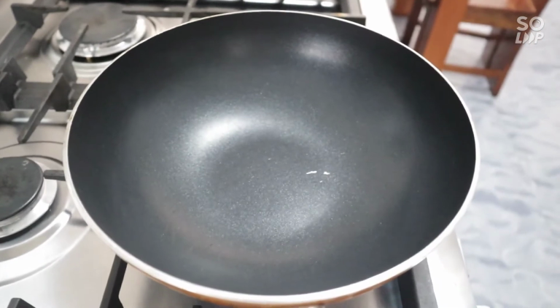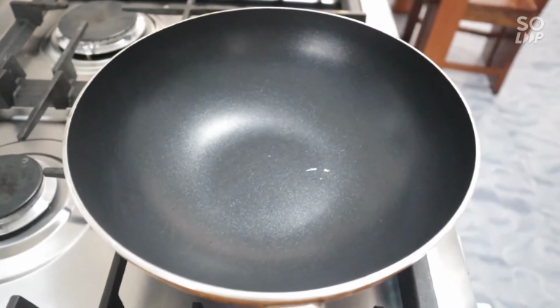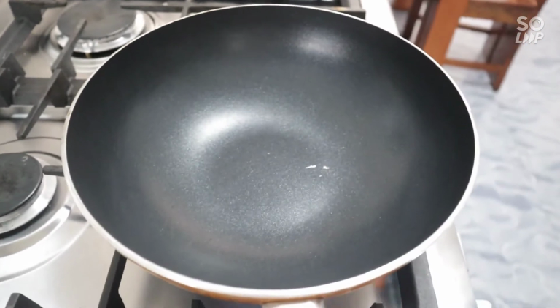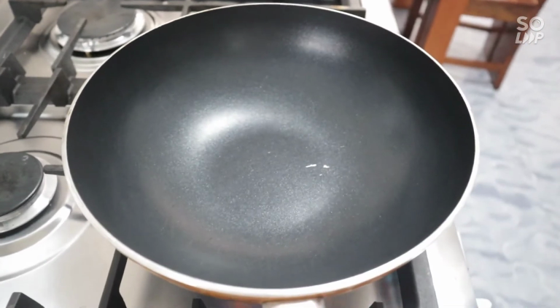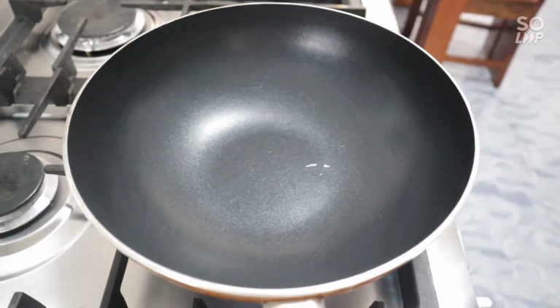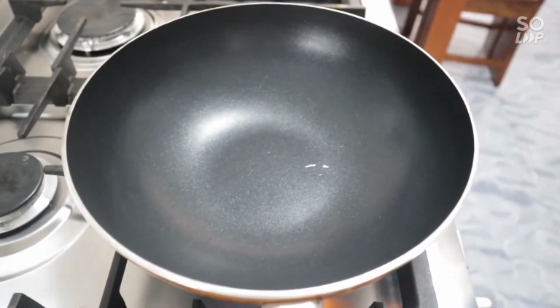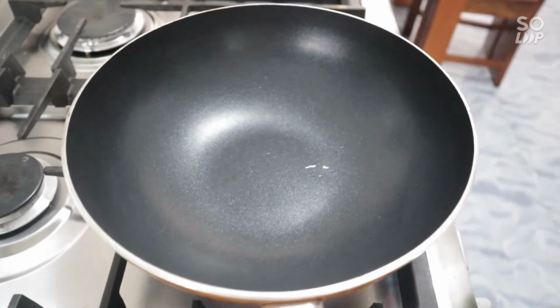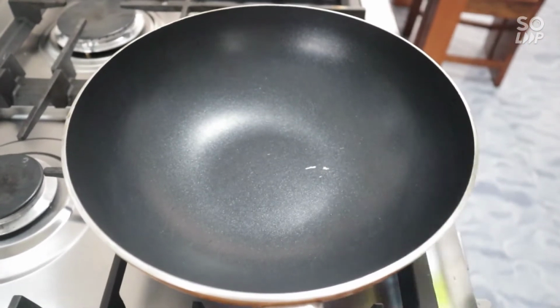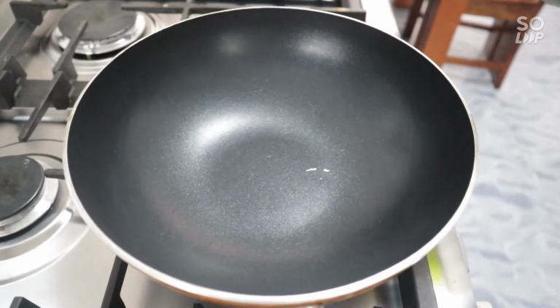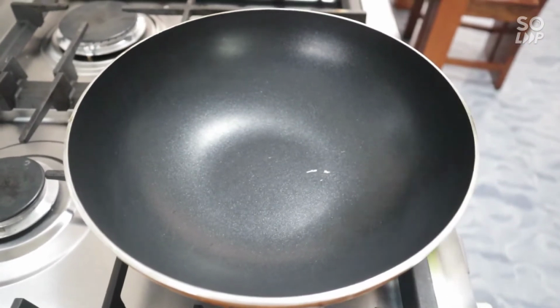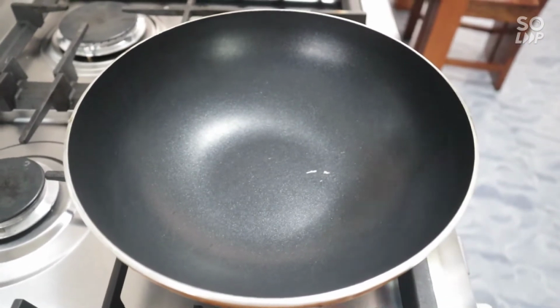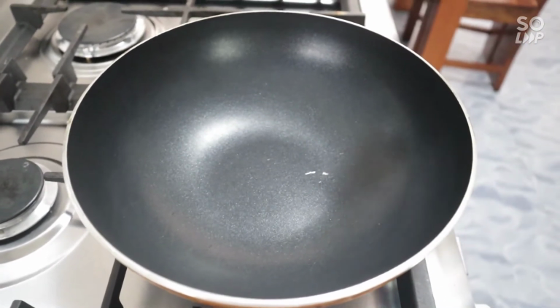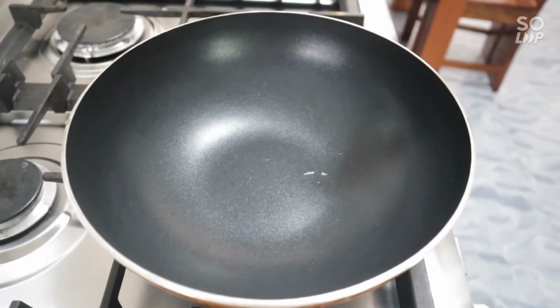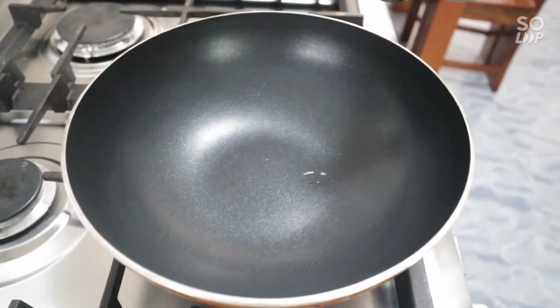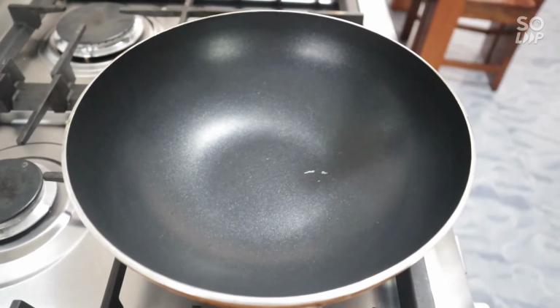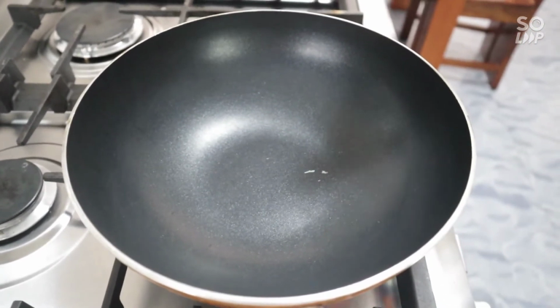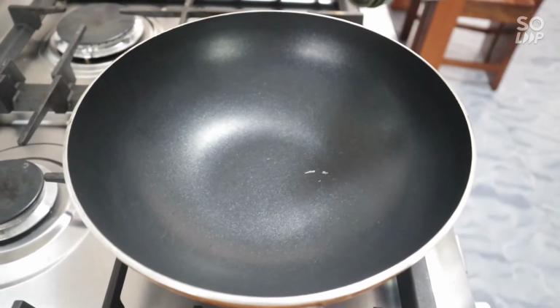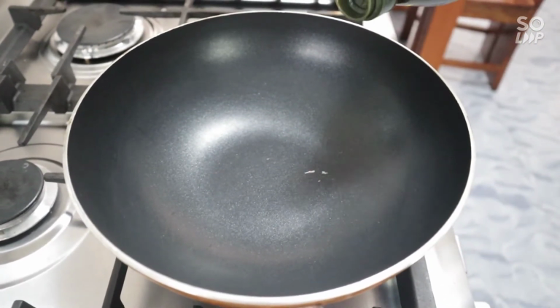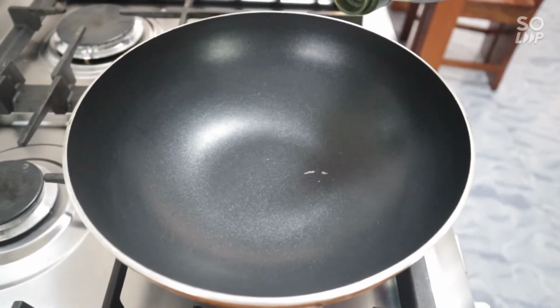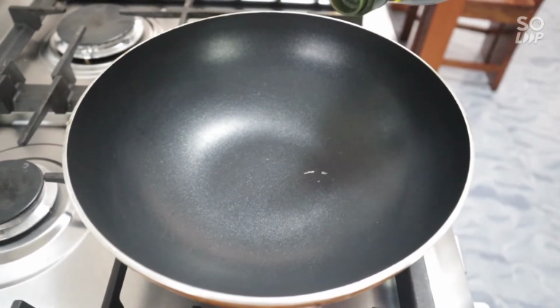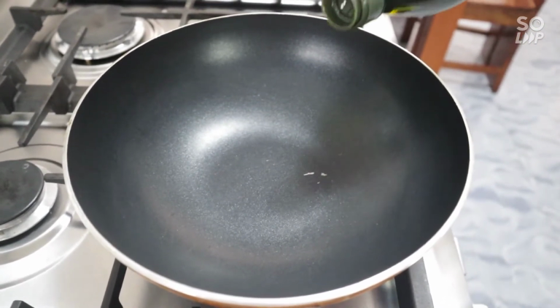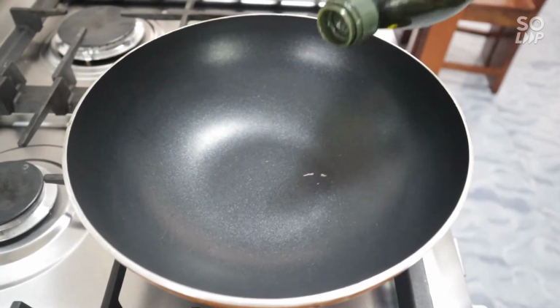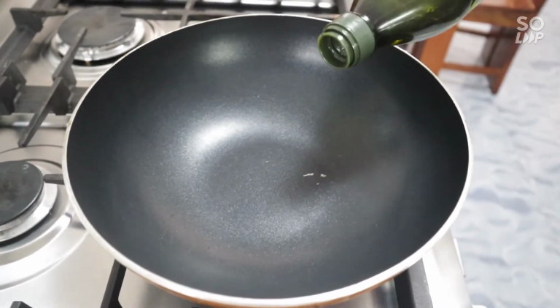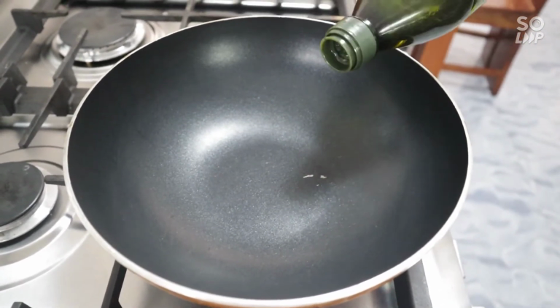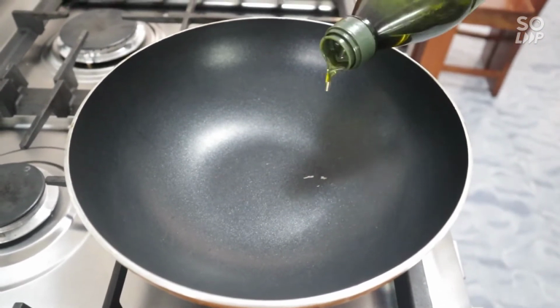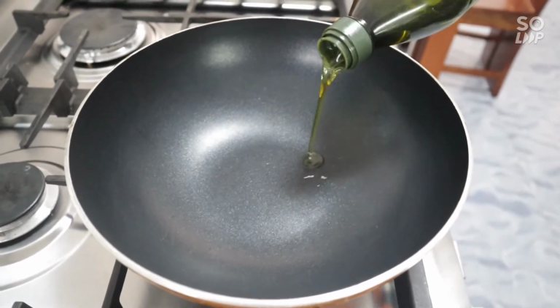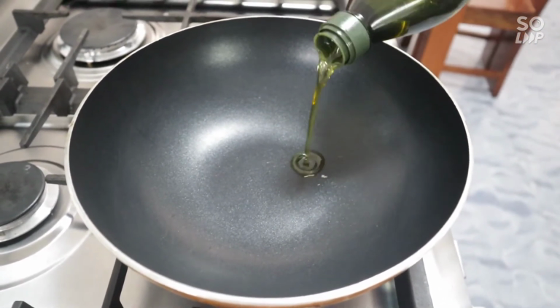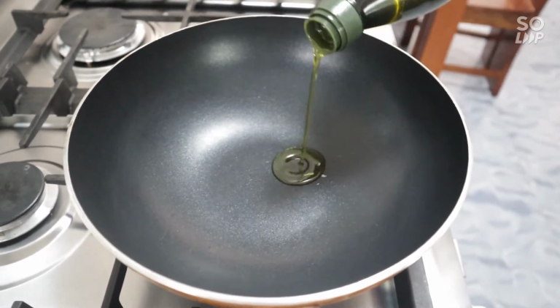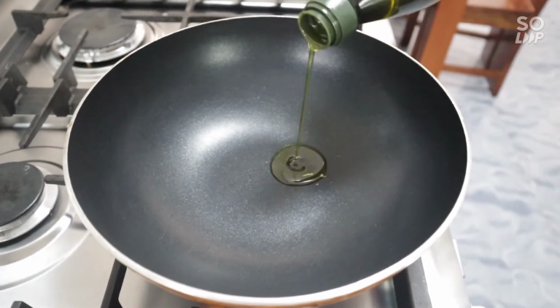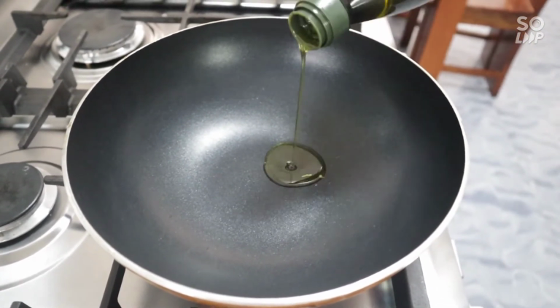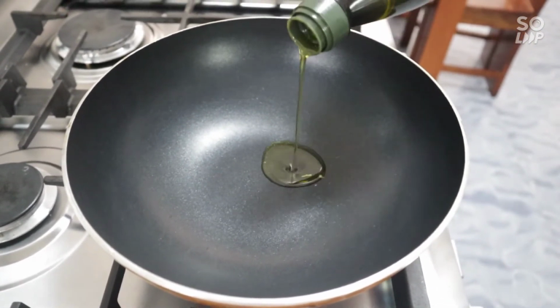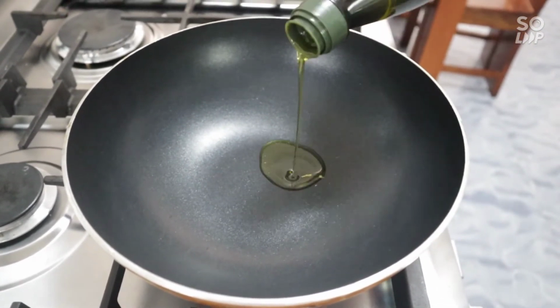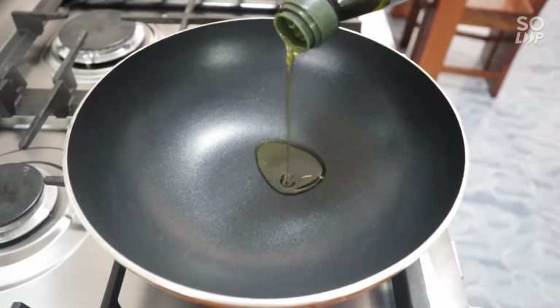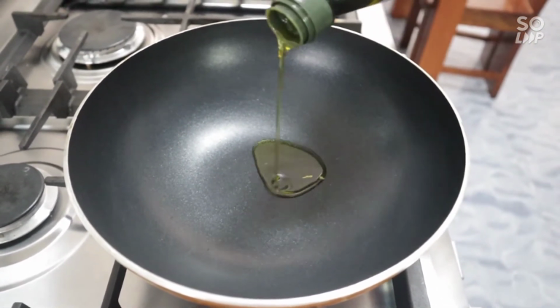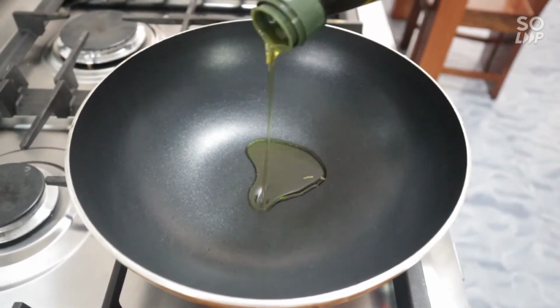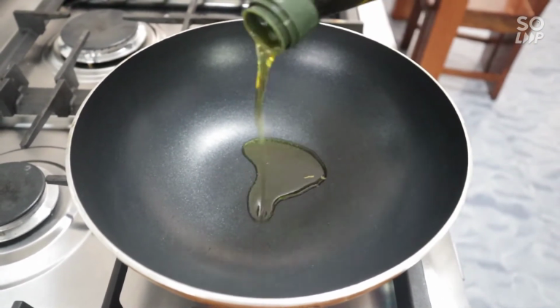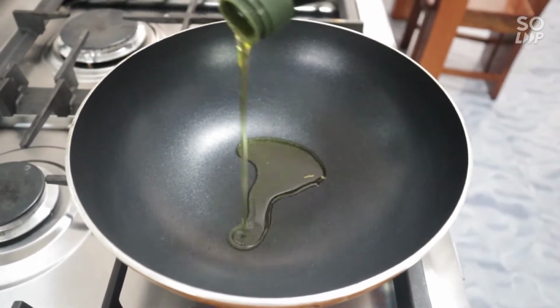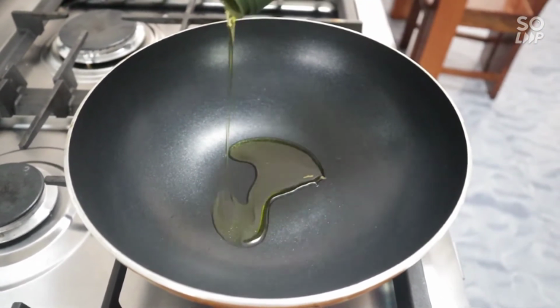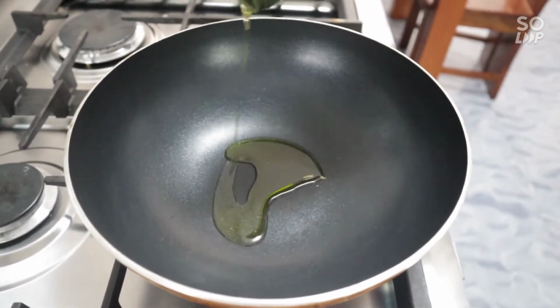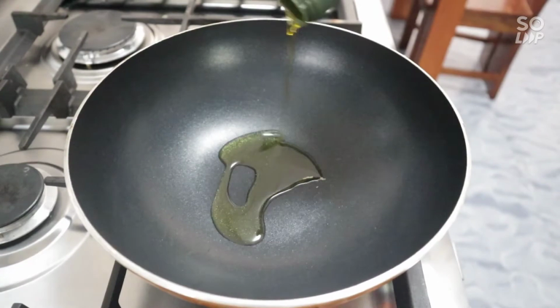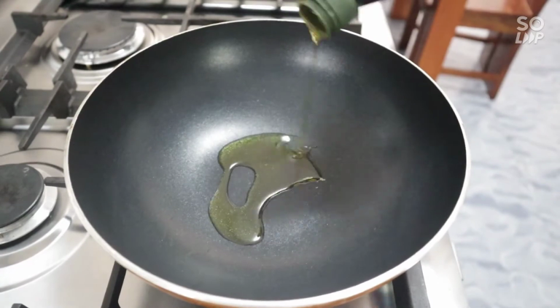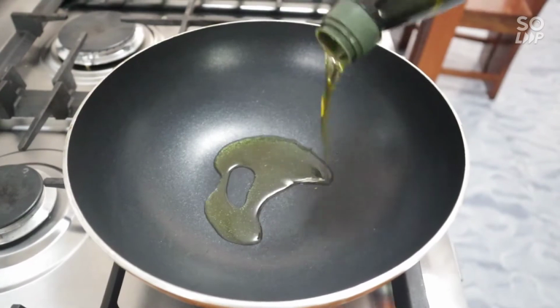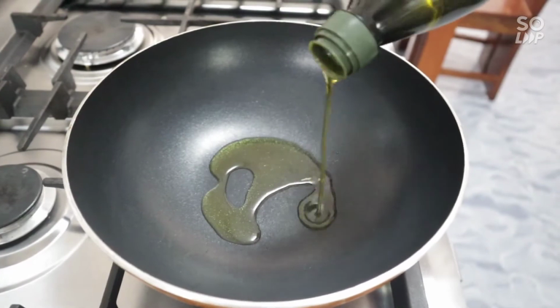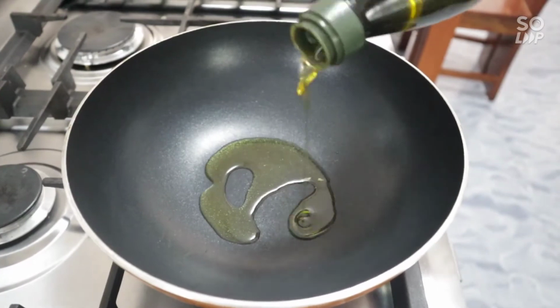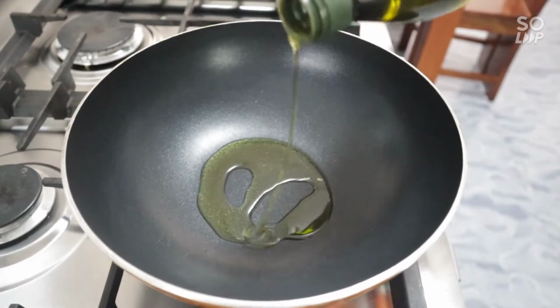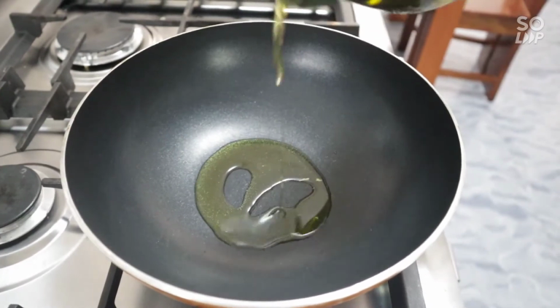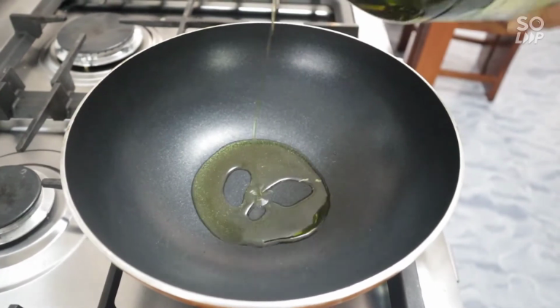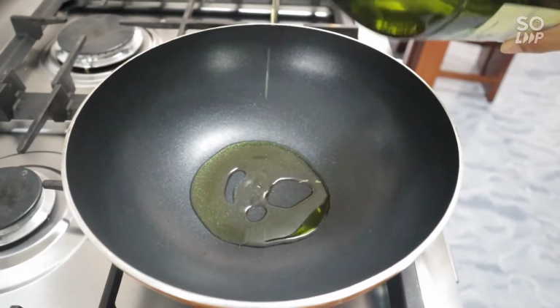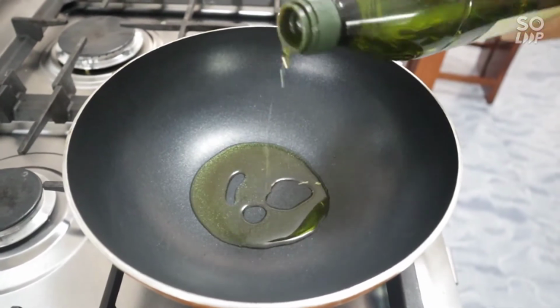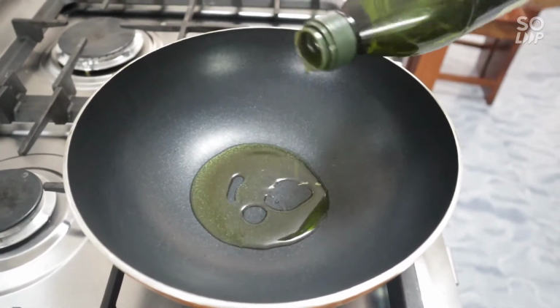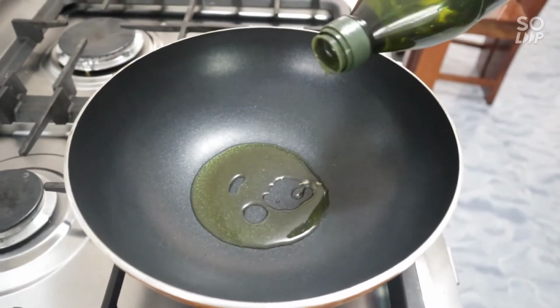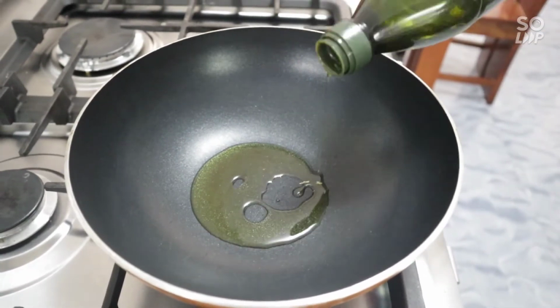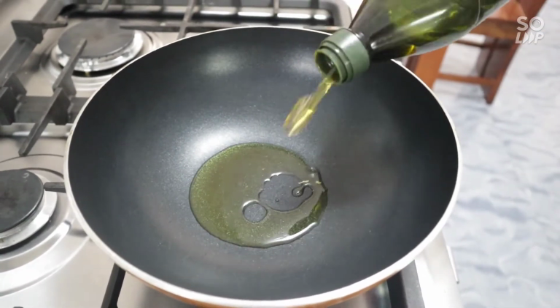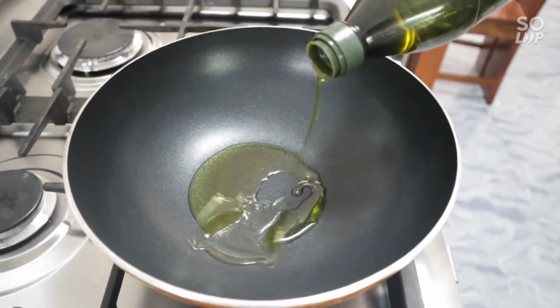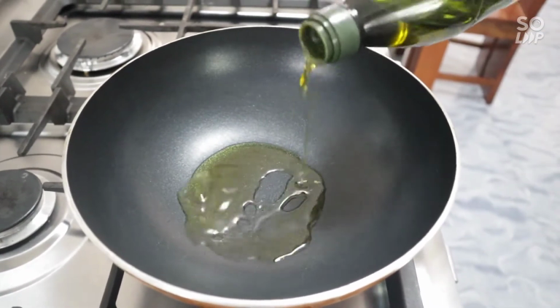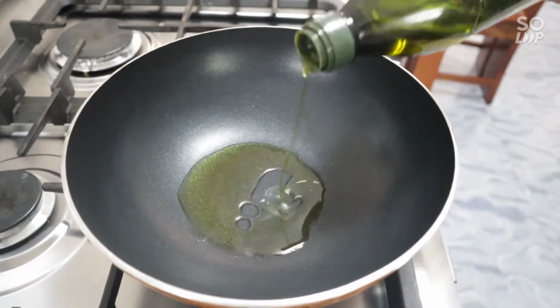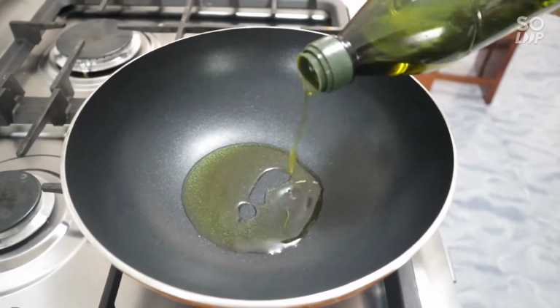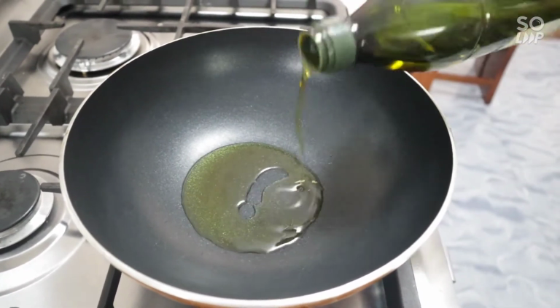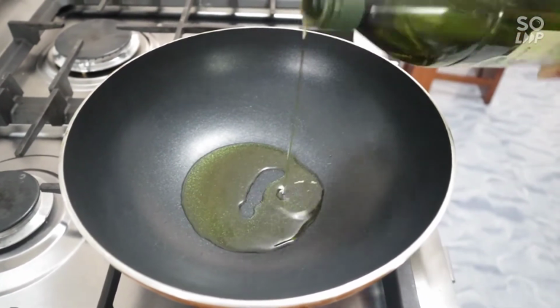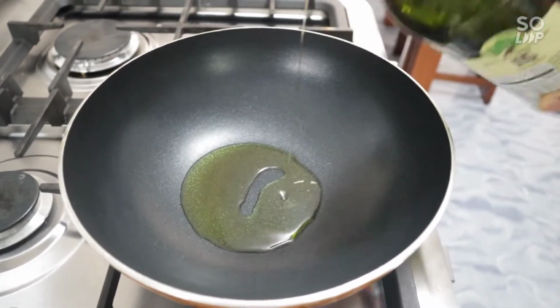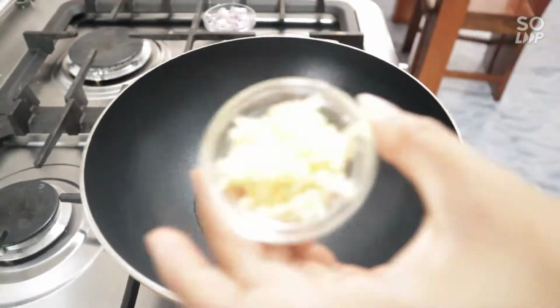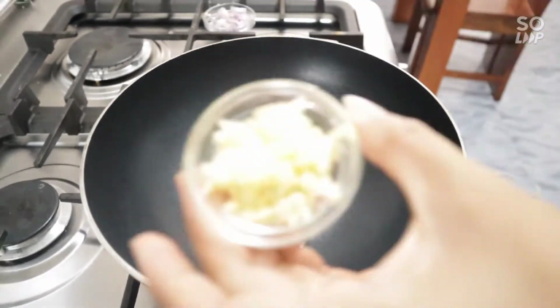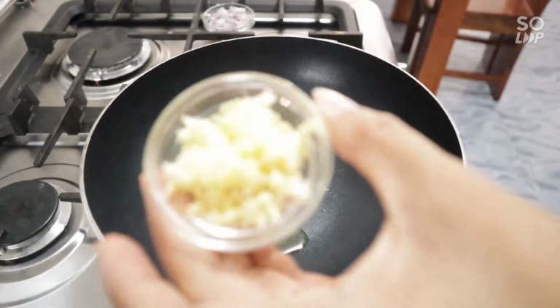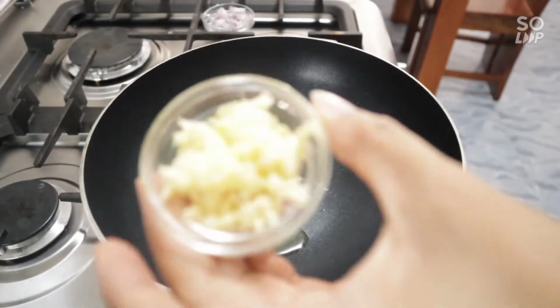Then we're going to put olive oil on our mantika. We're going to put the olive oil on our garlic.